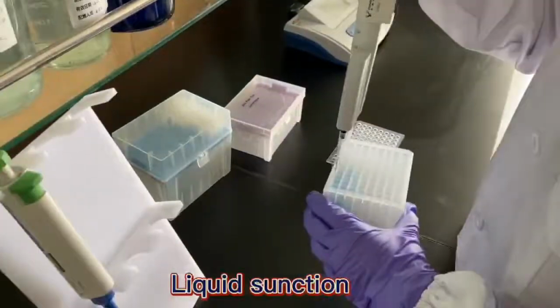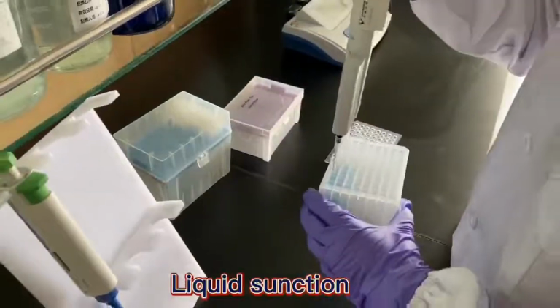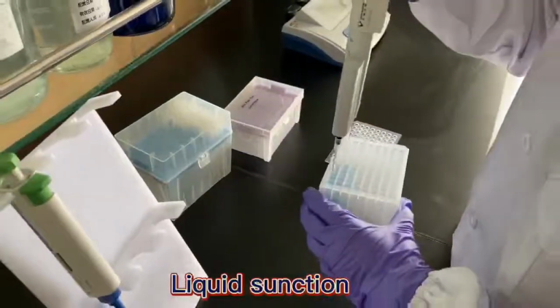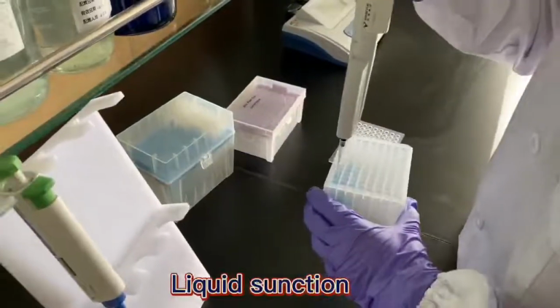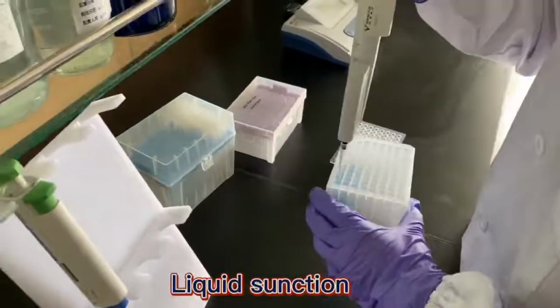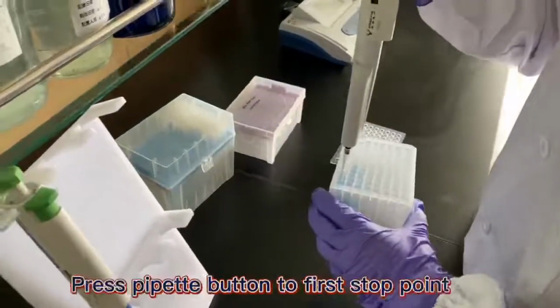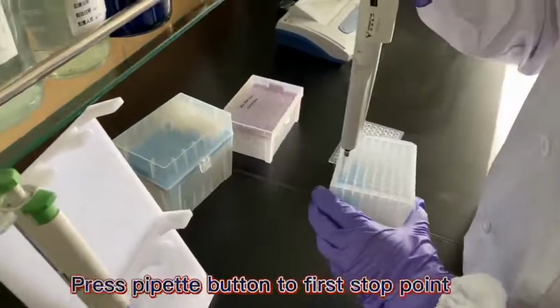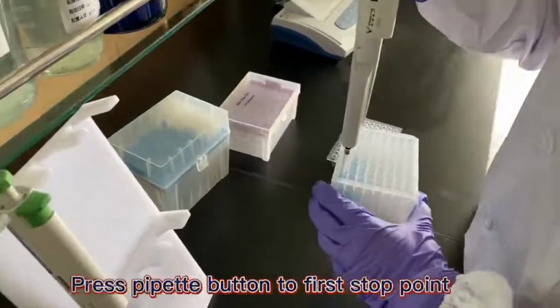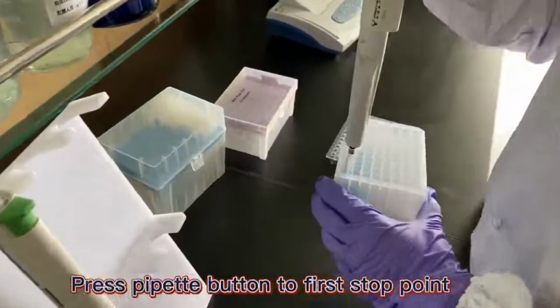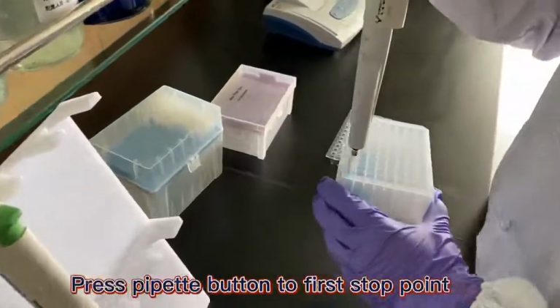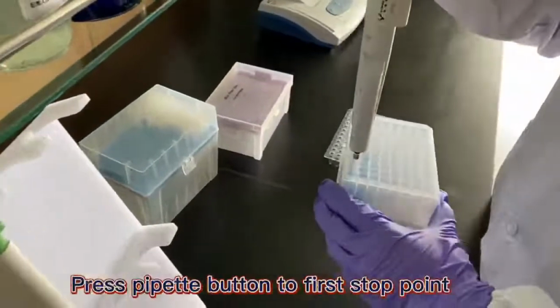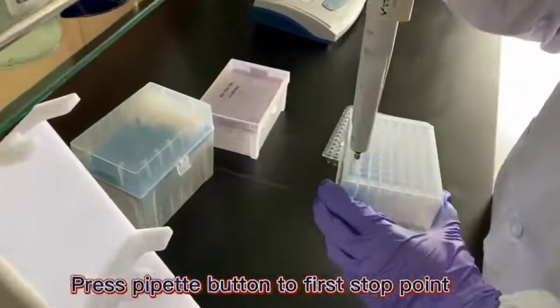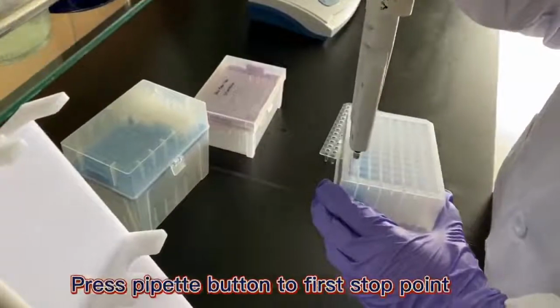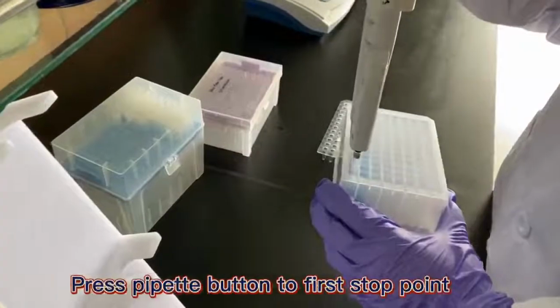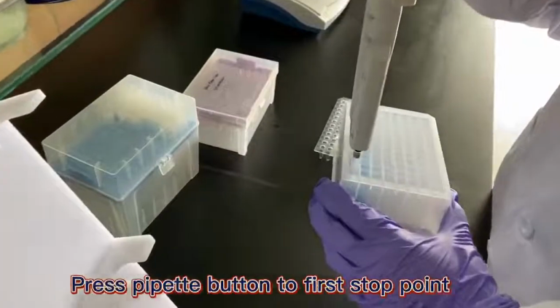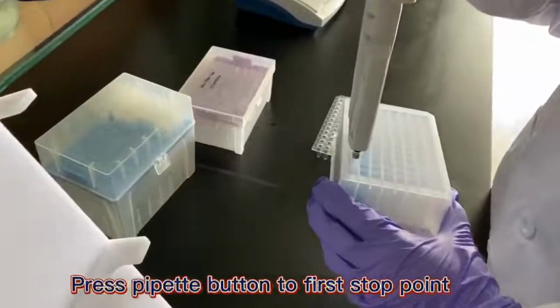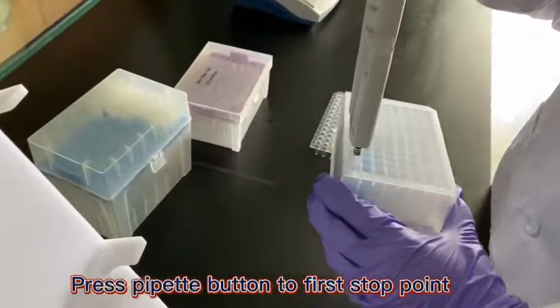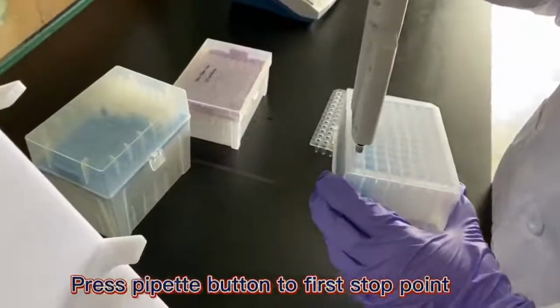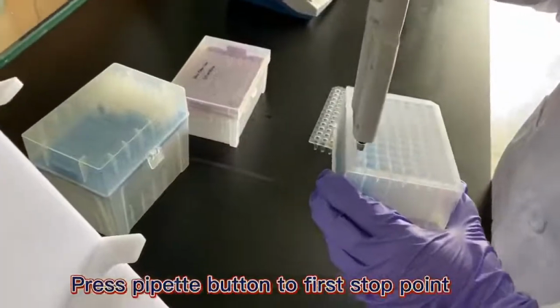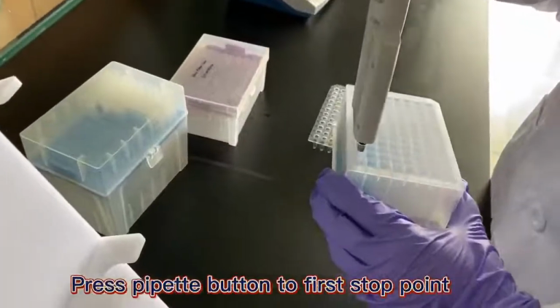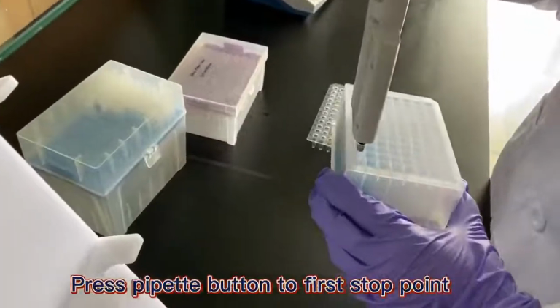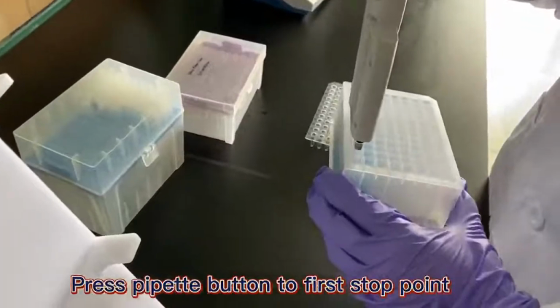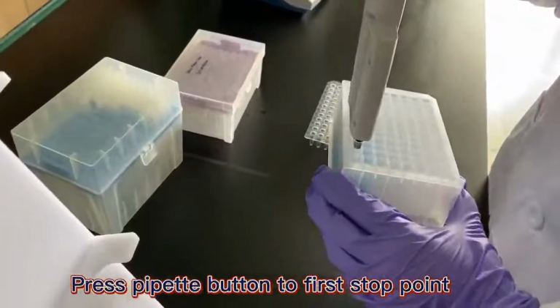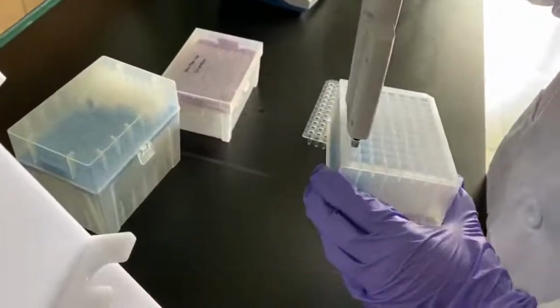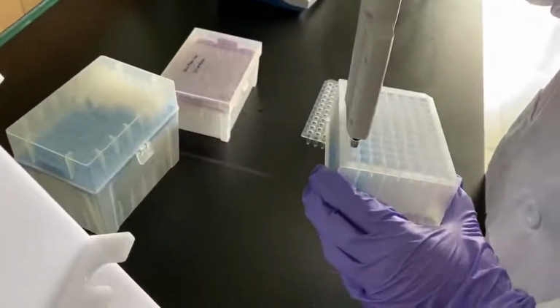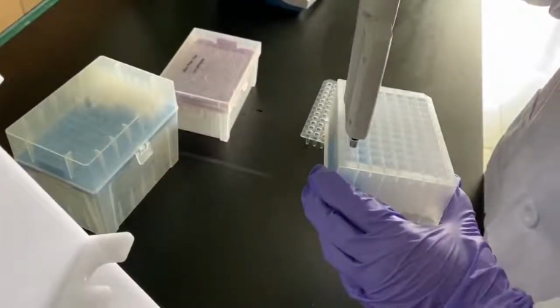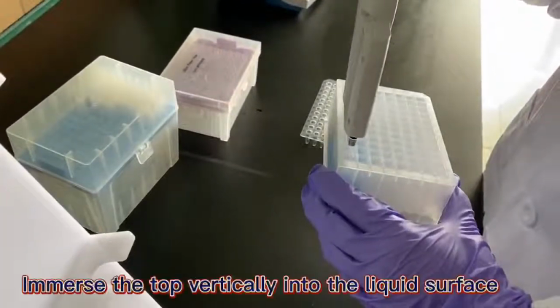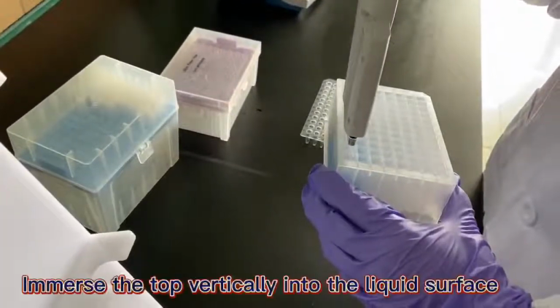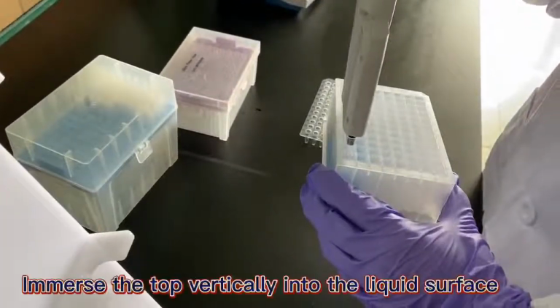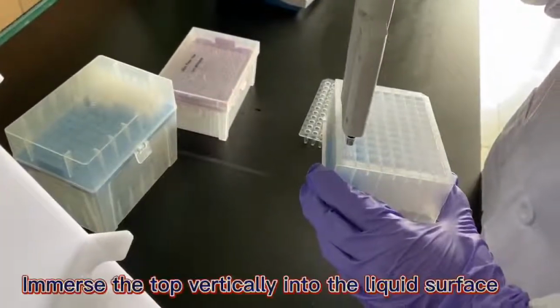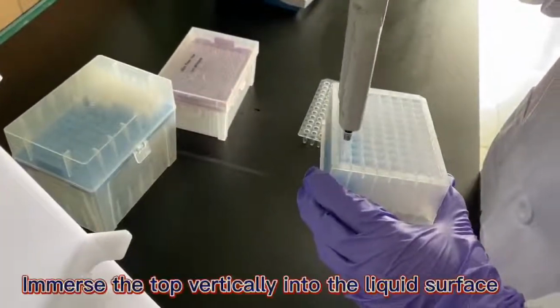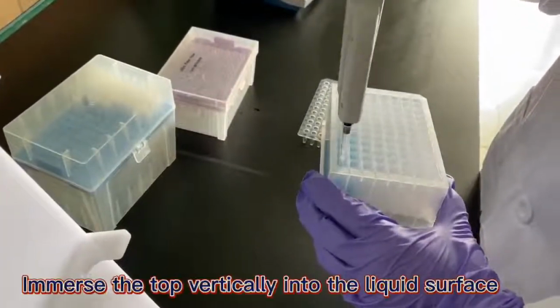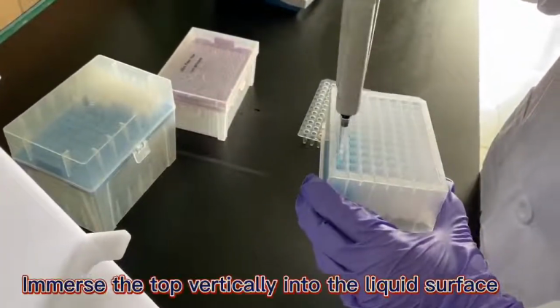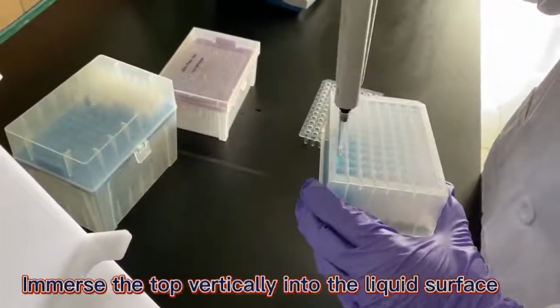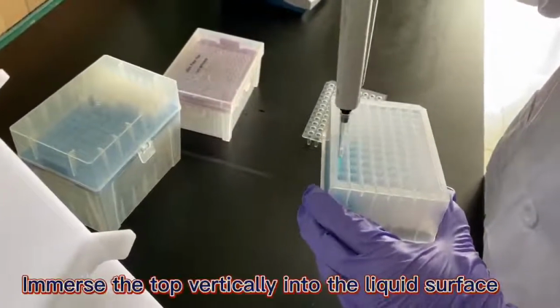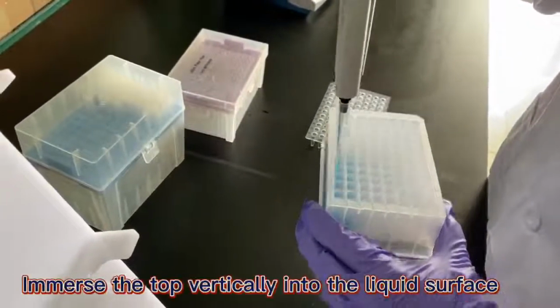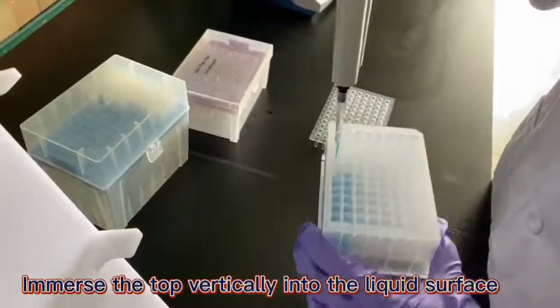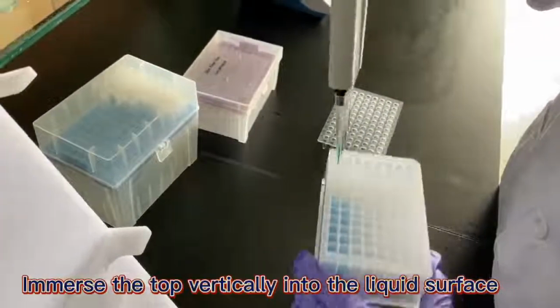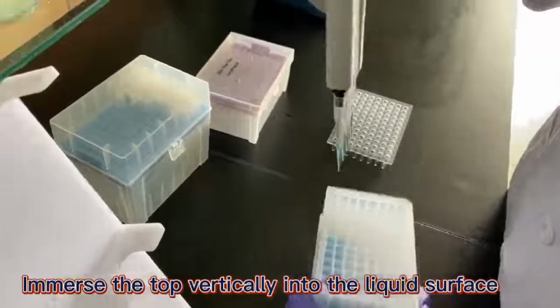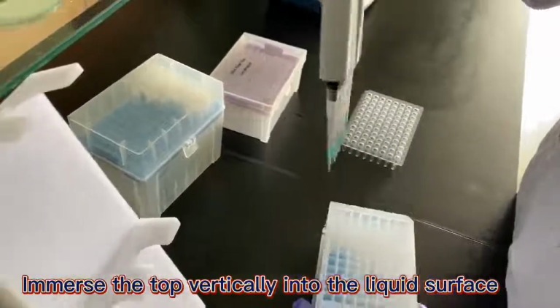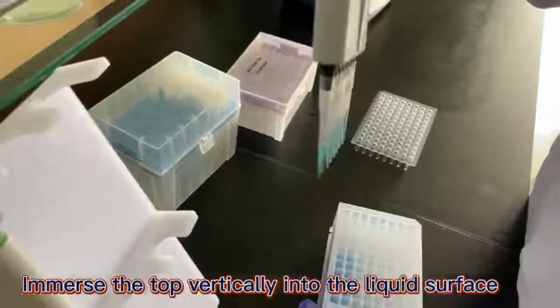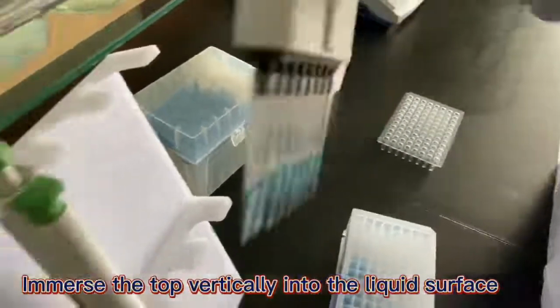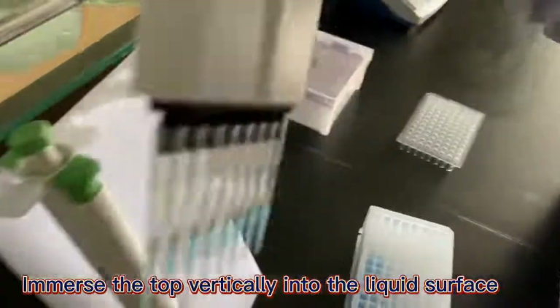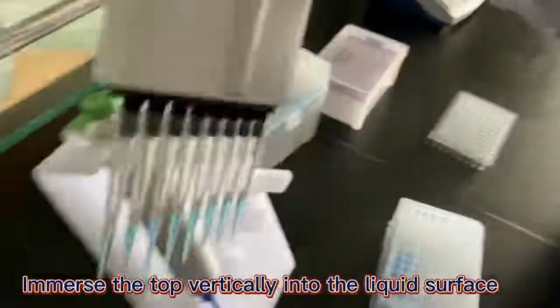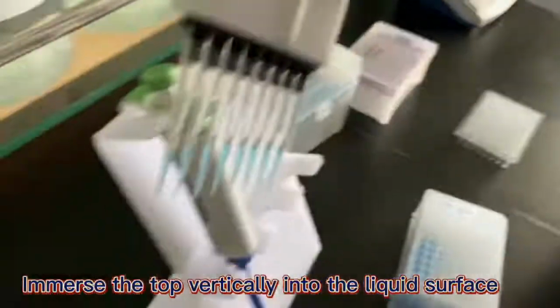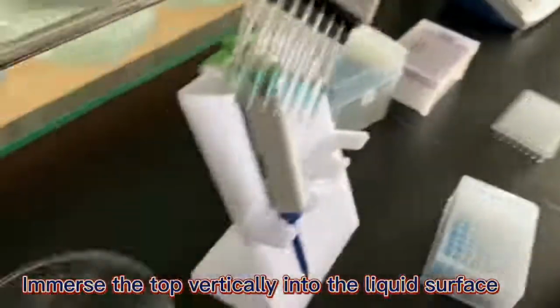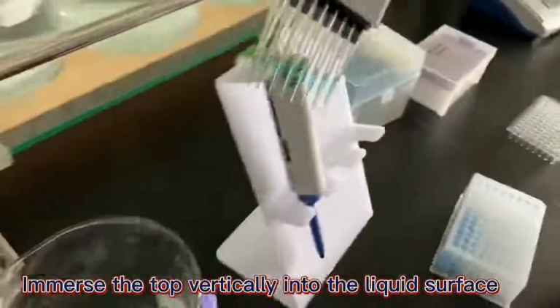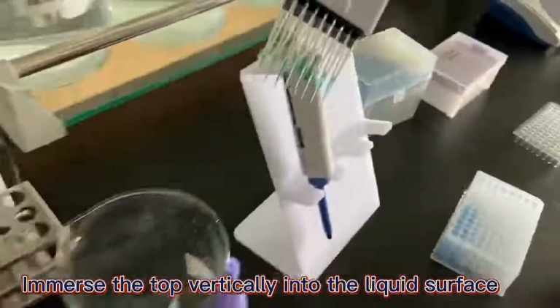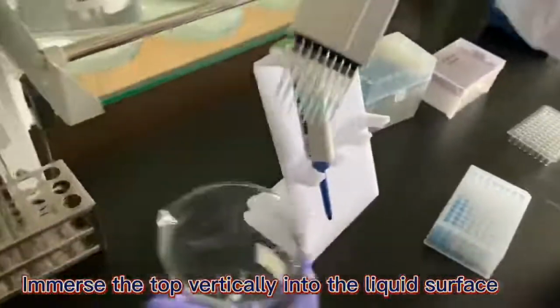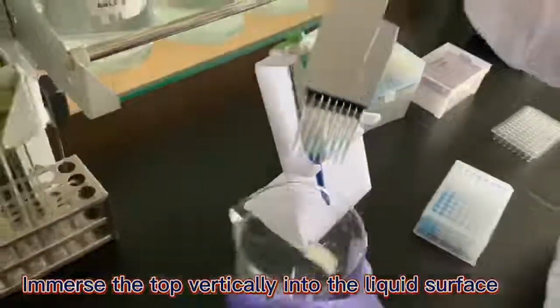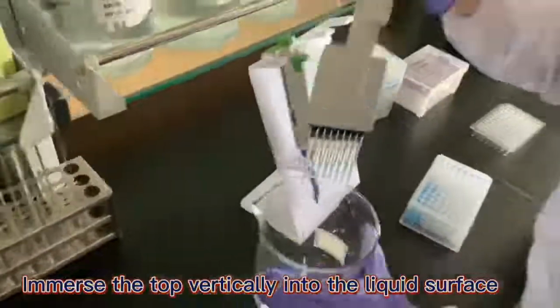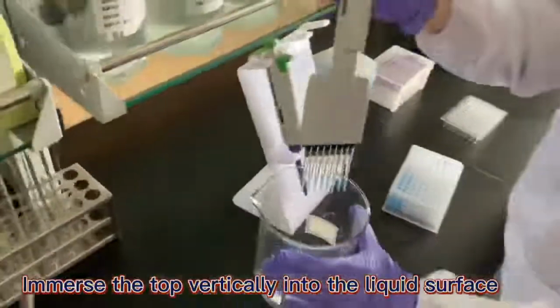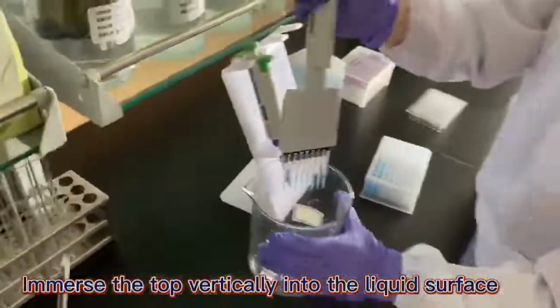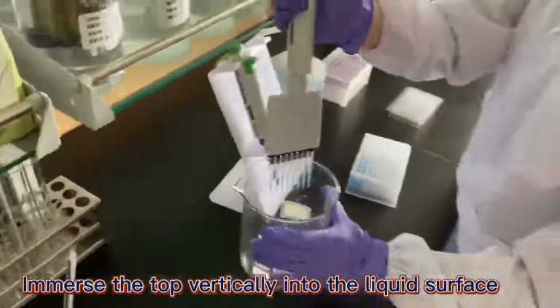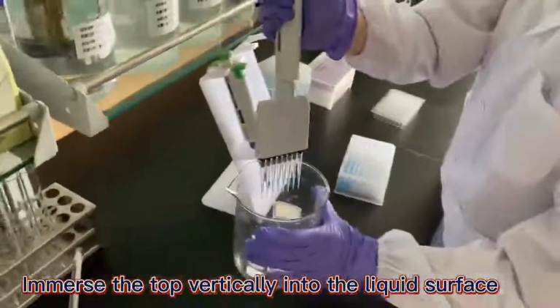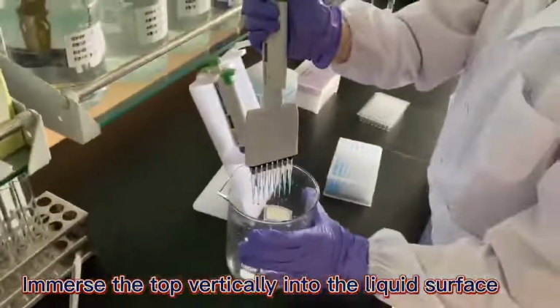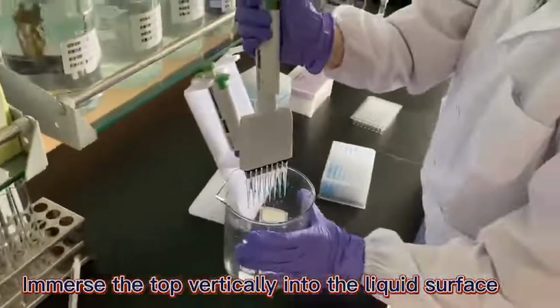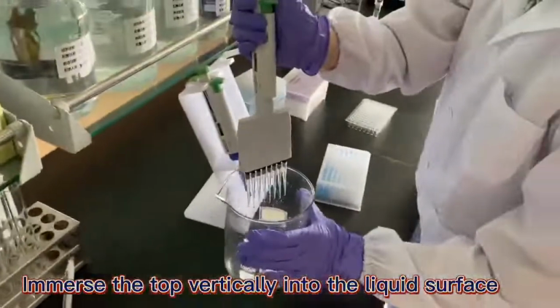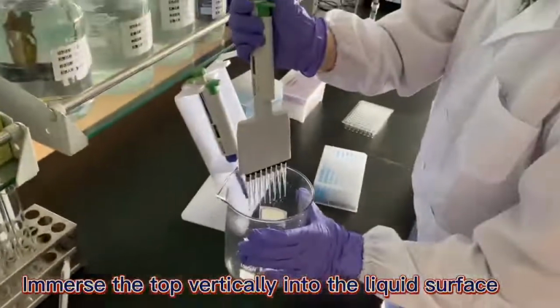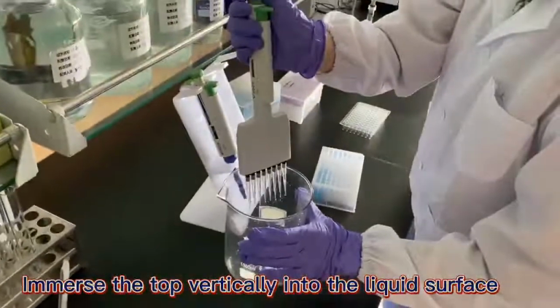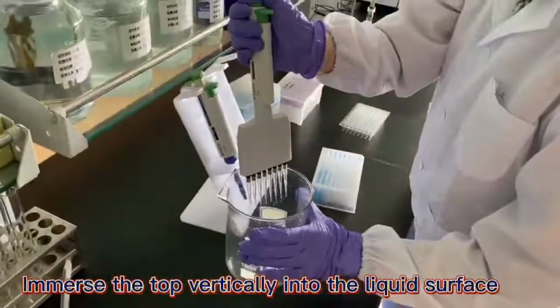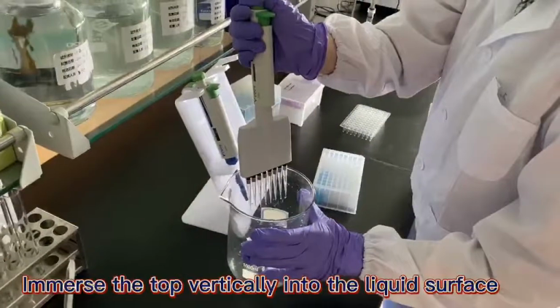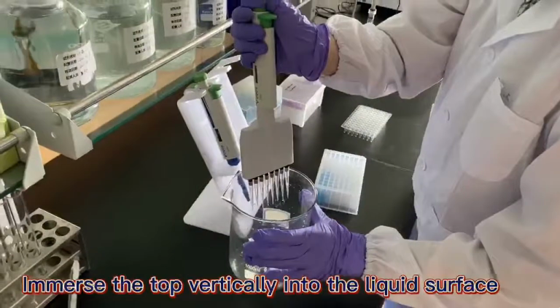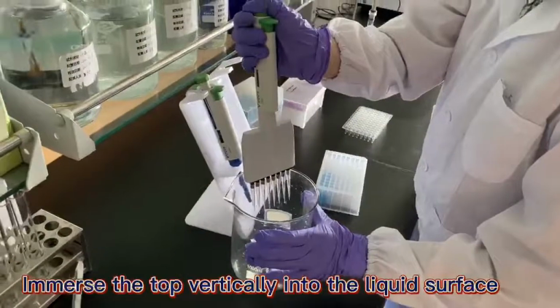Liquid suction: press the pipette button to the first stop point, then immerse the top vertically into the liquid surface.